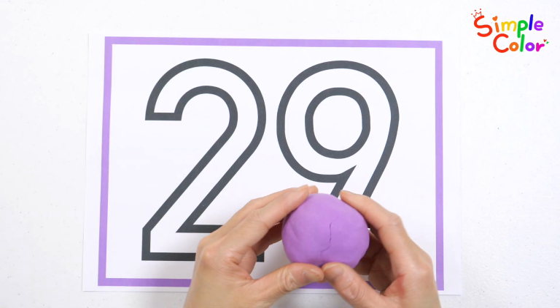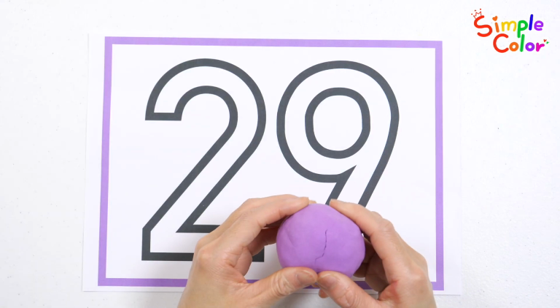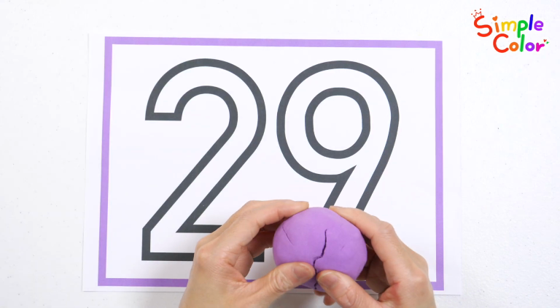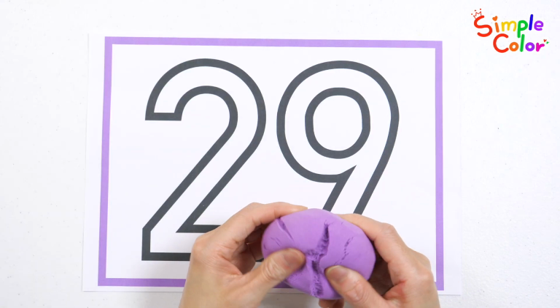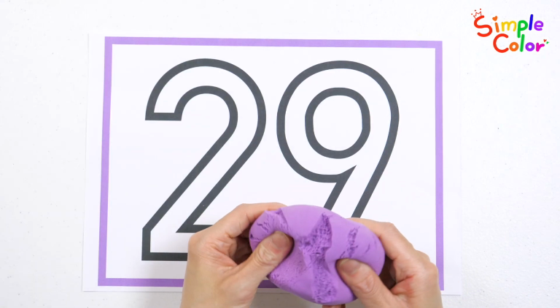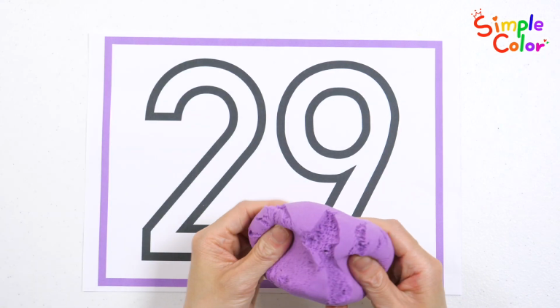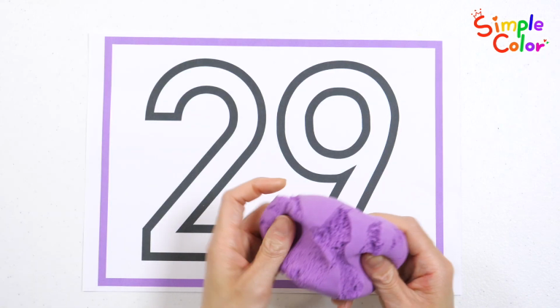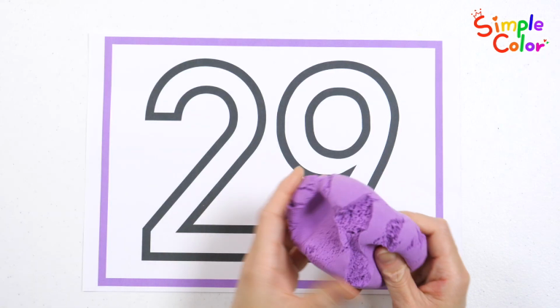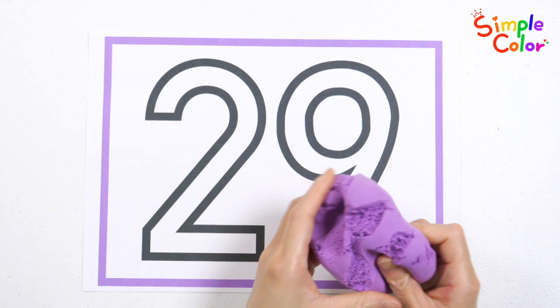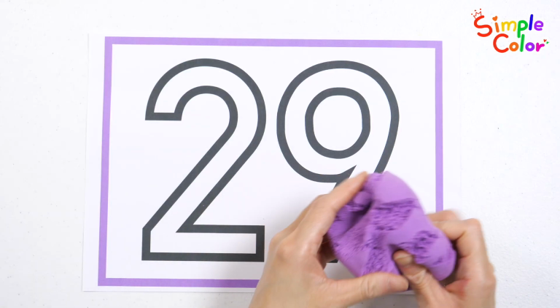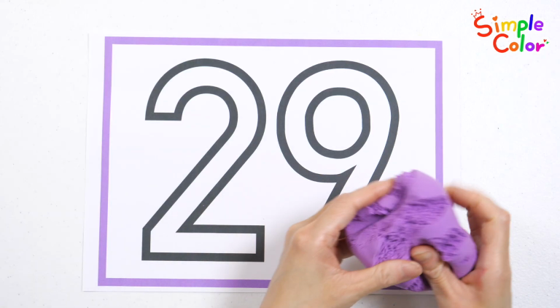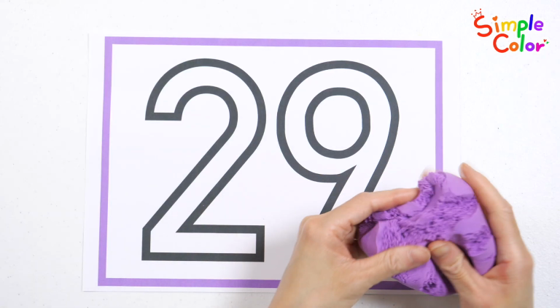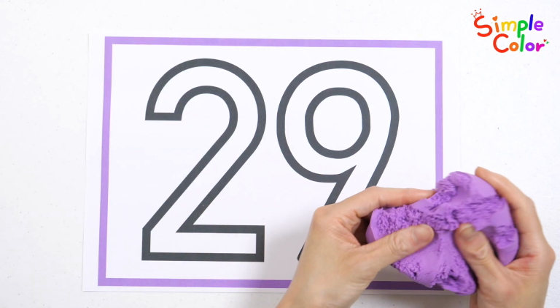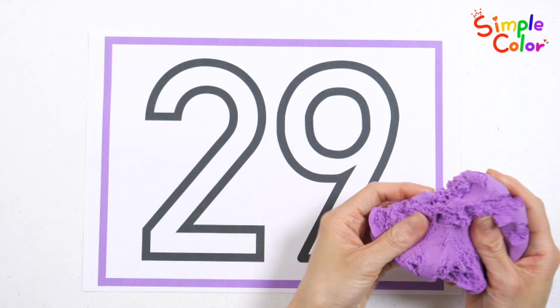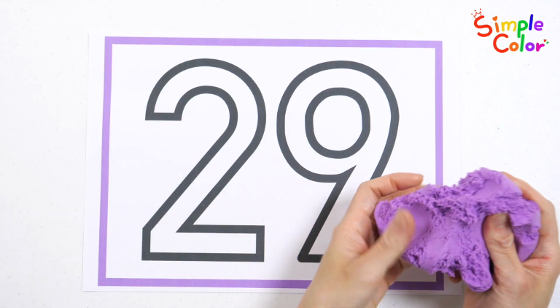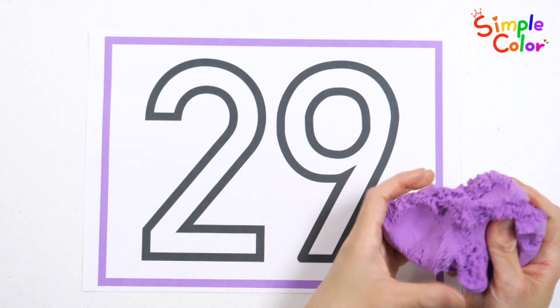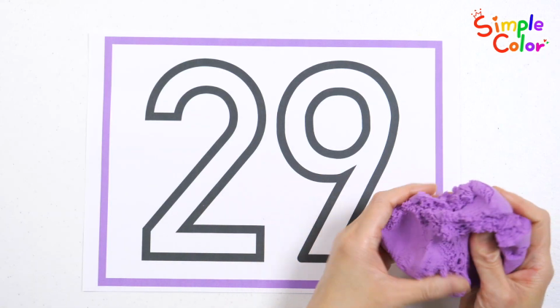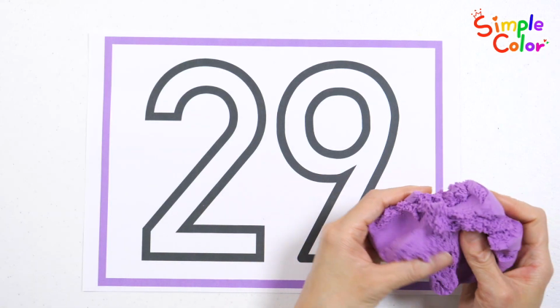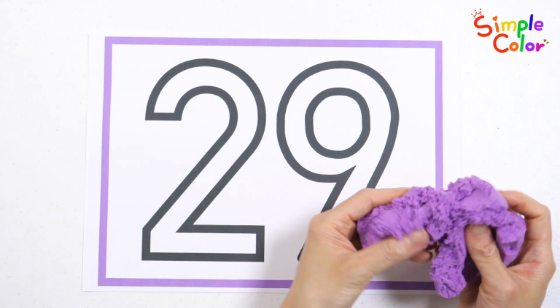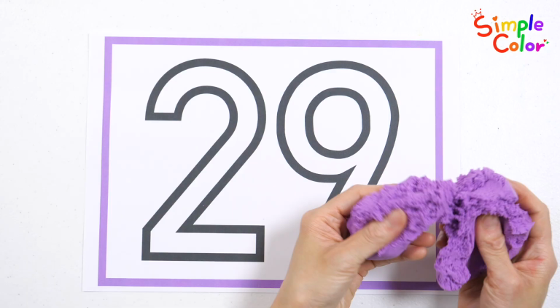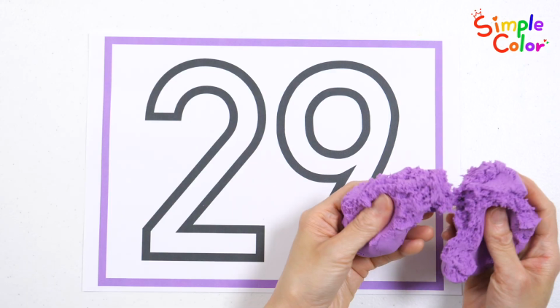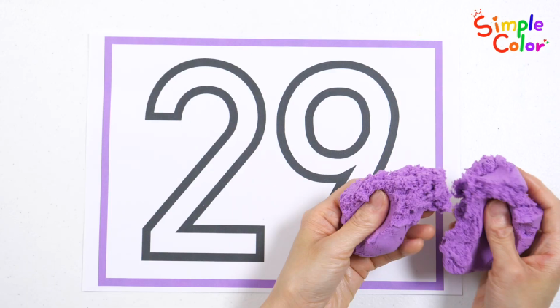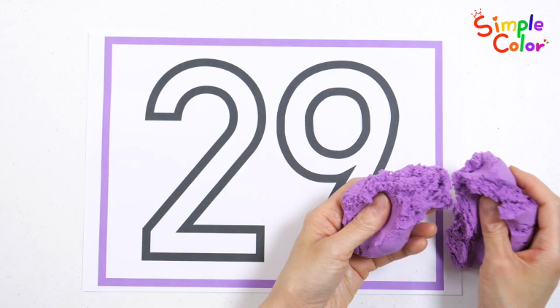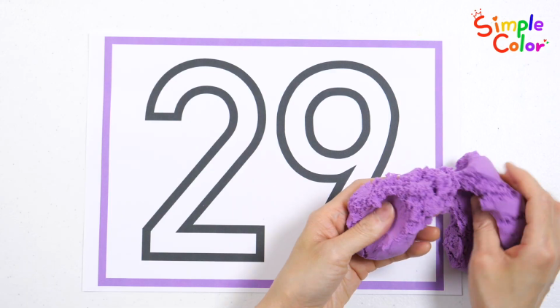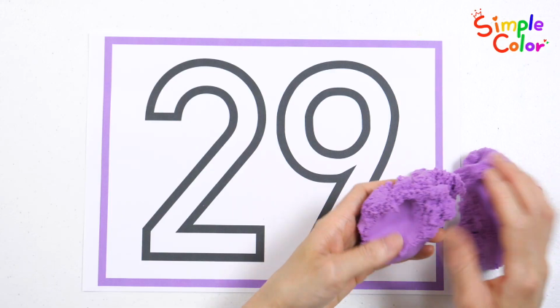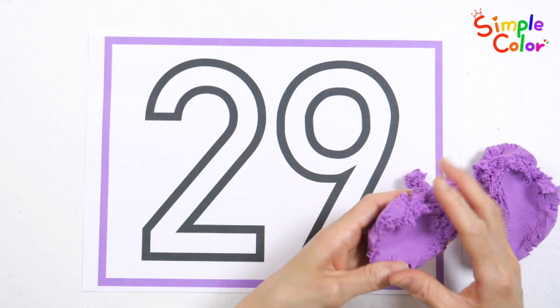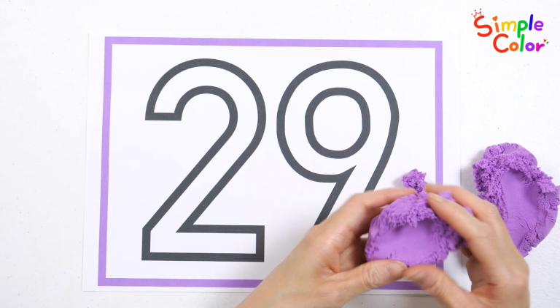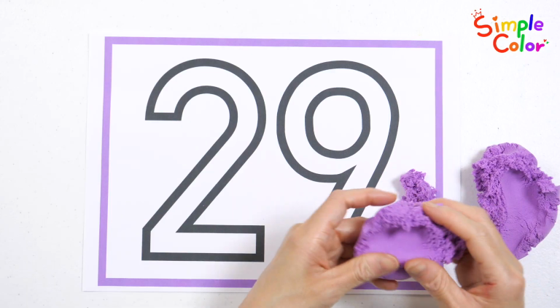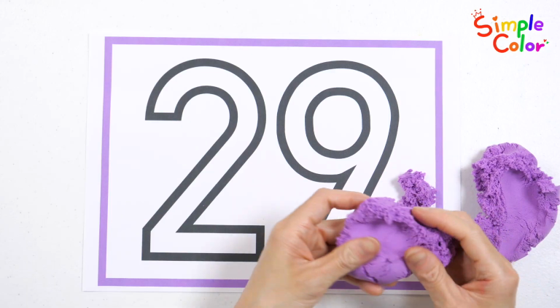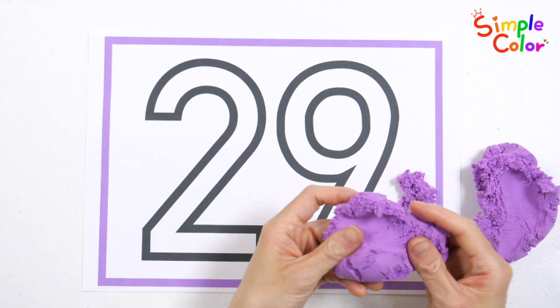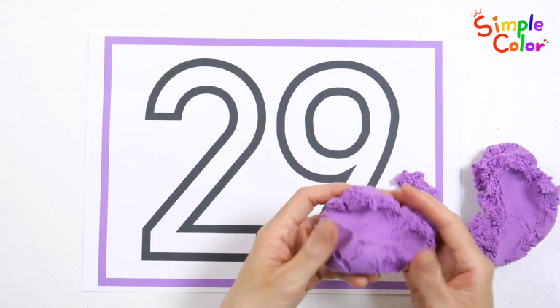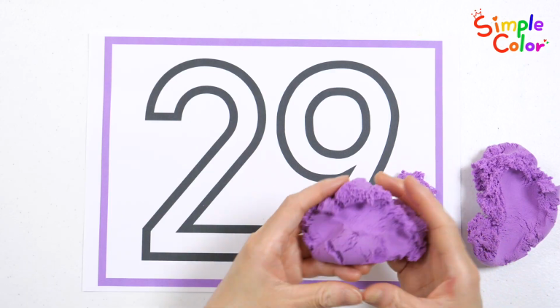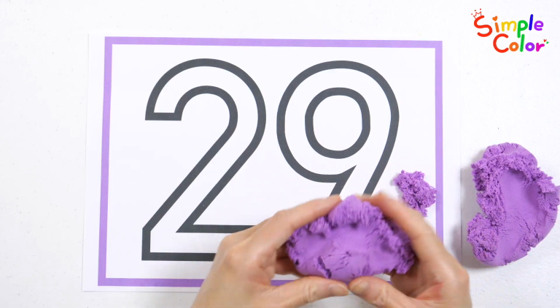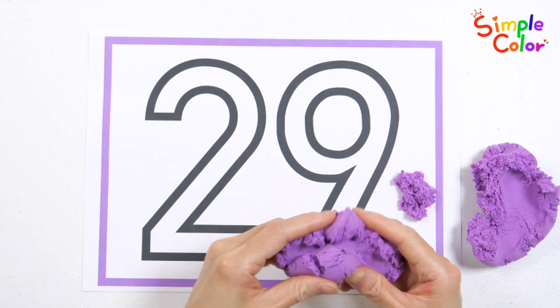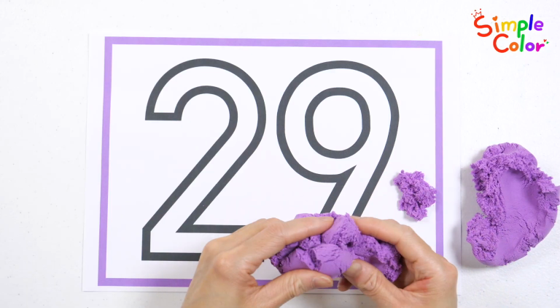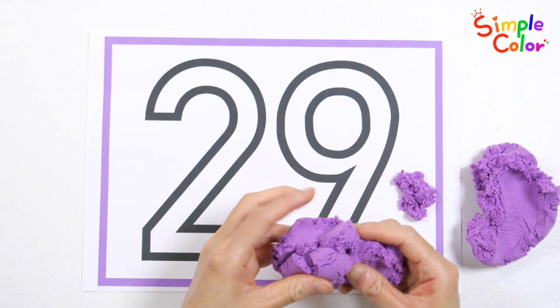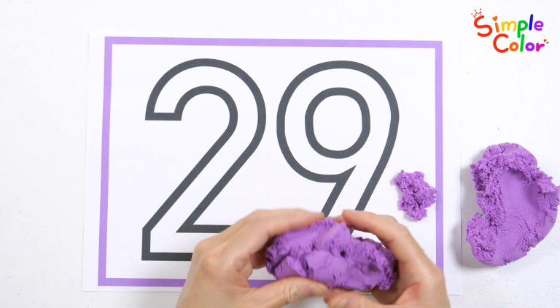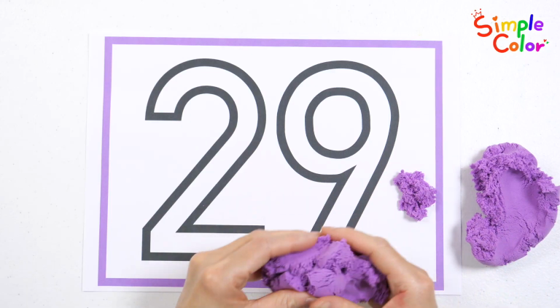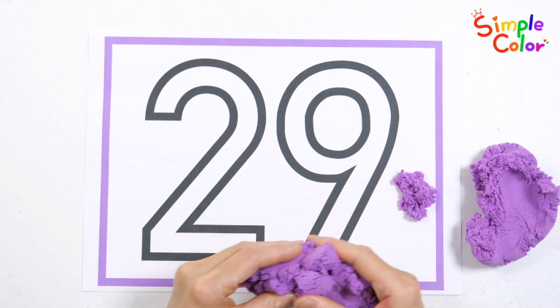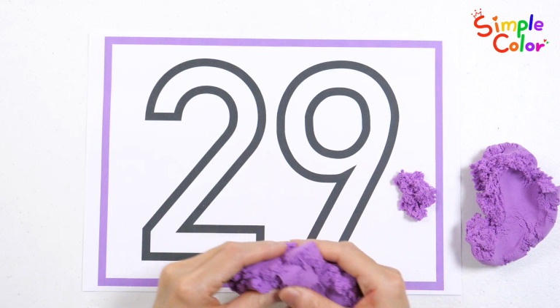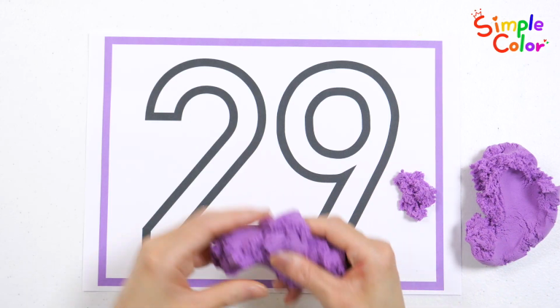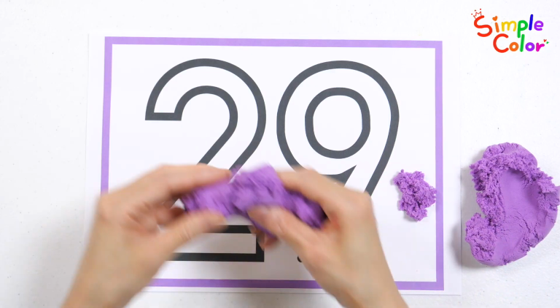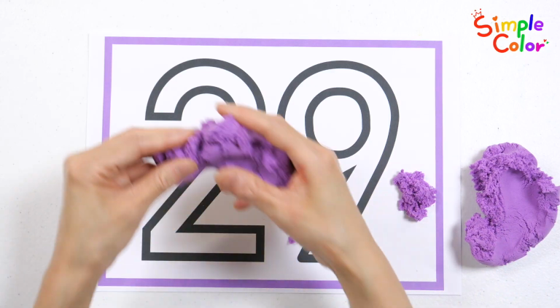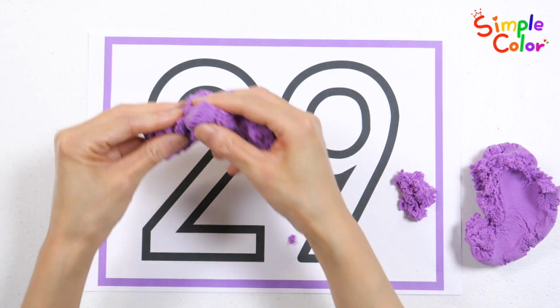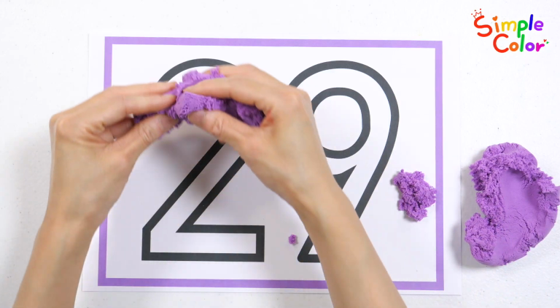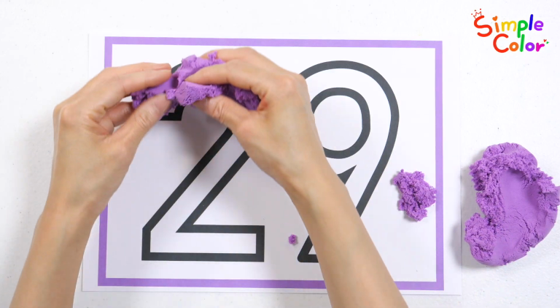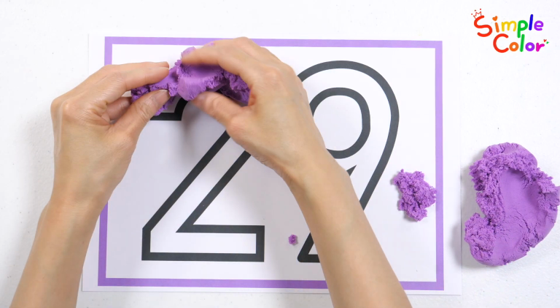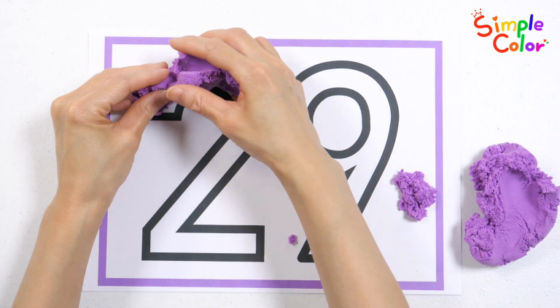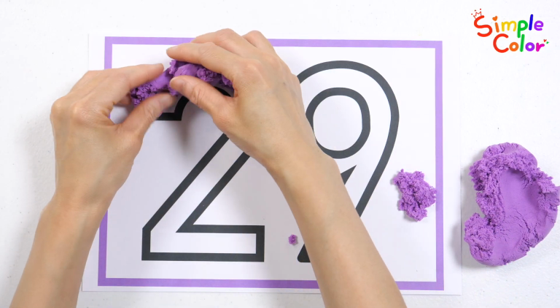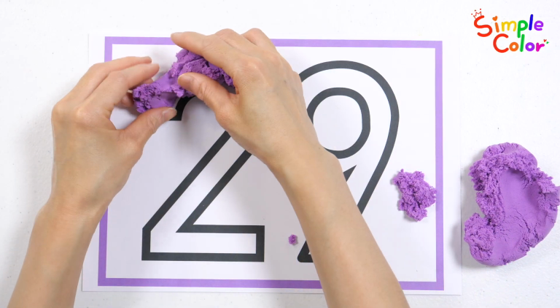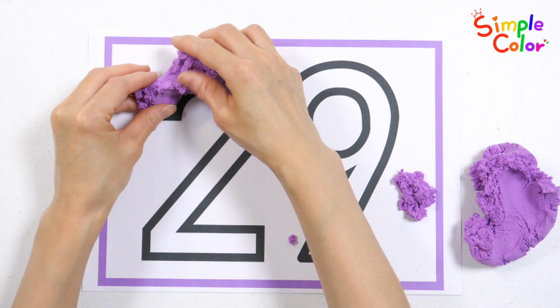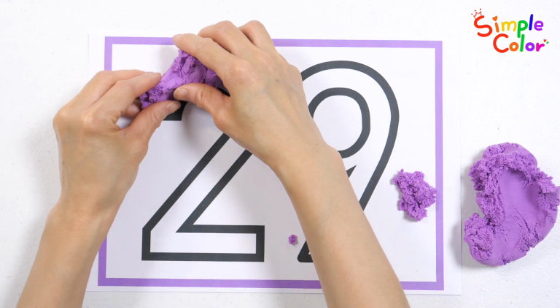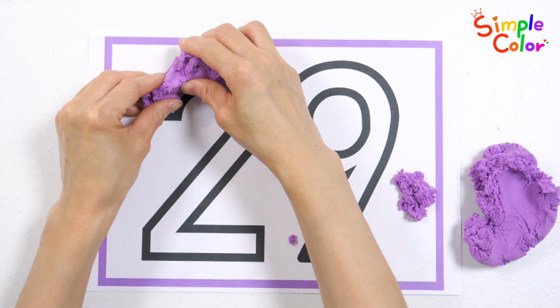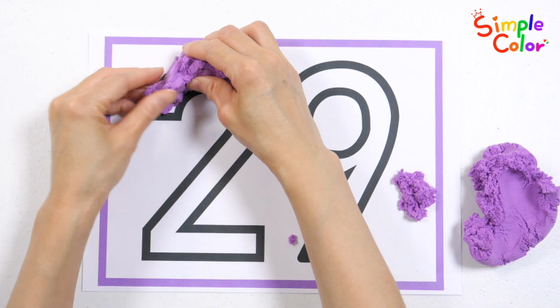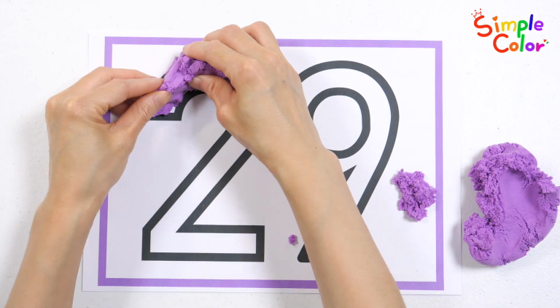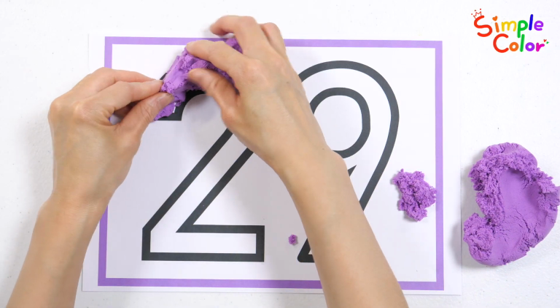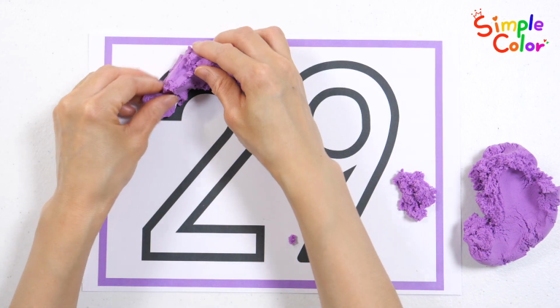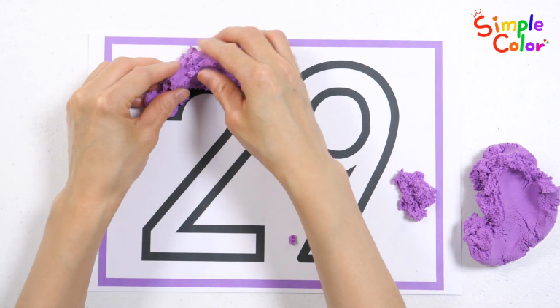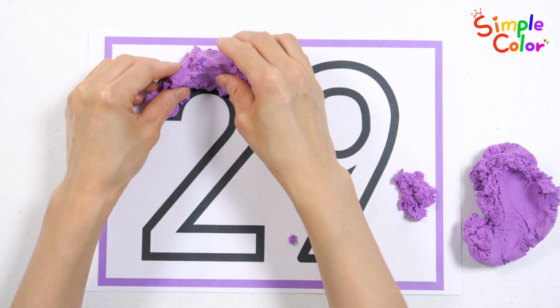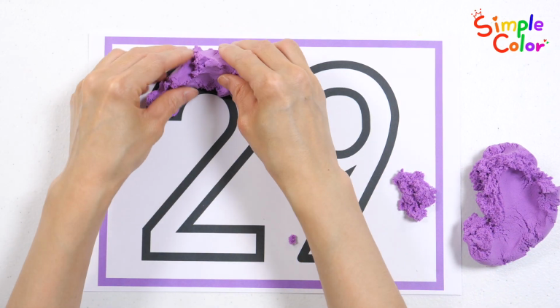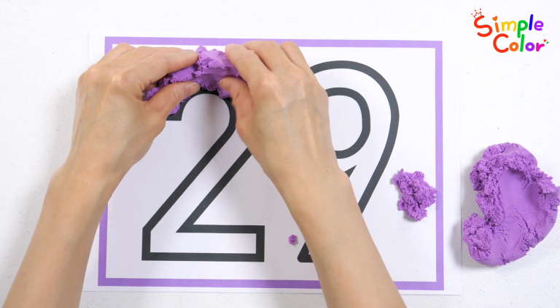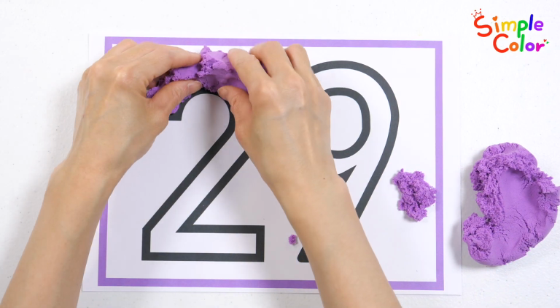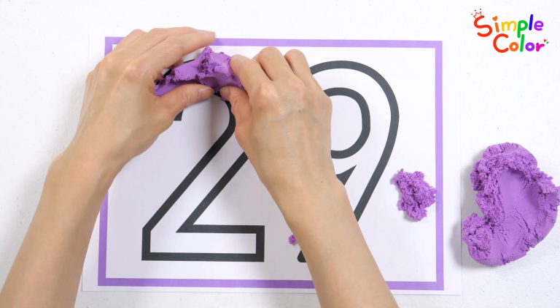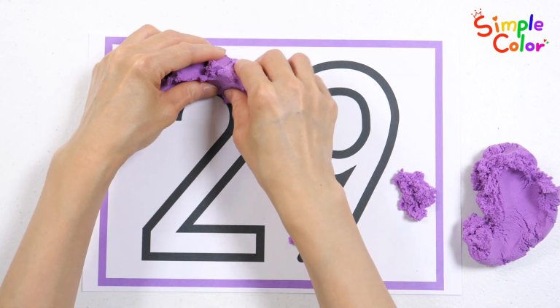It's purple clay. Wow! How about placing the clay in the shape of numbers?